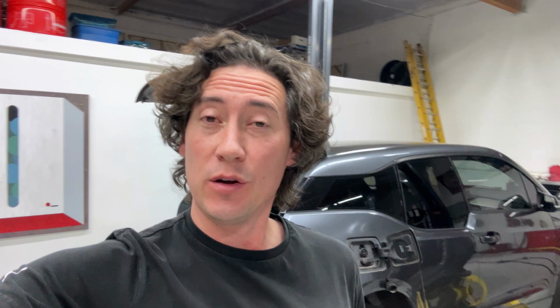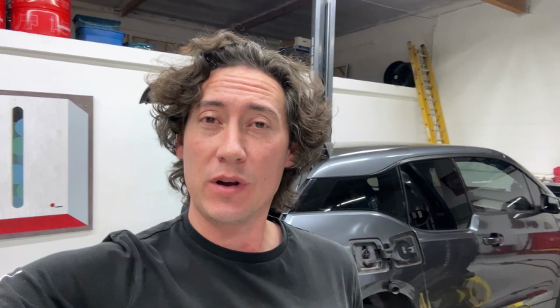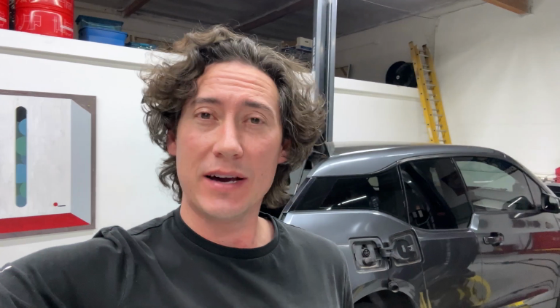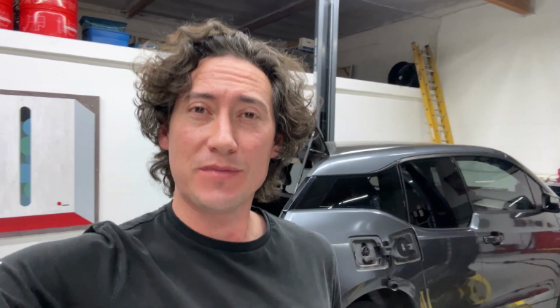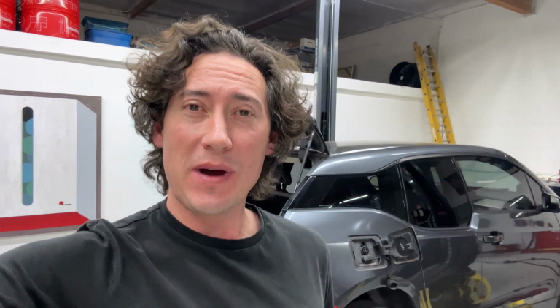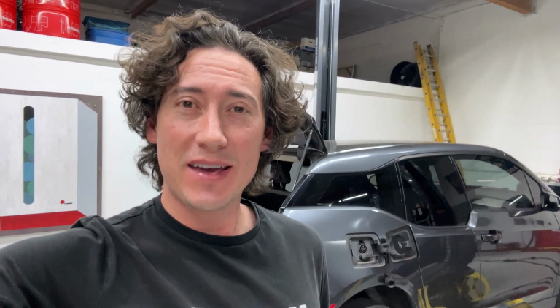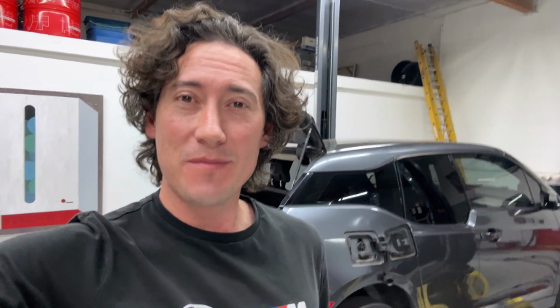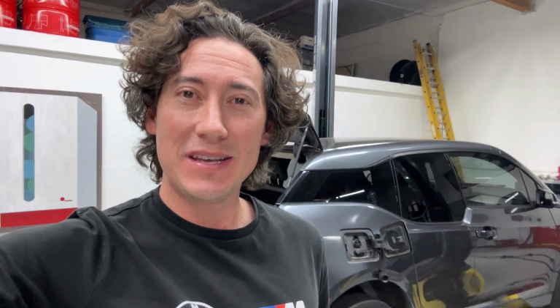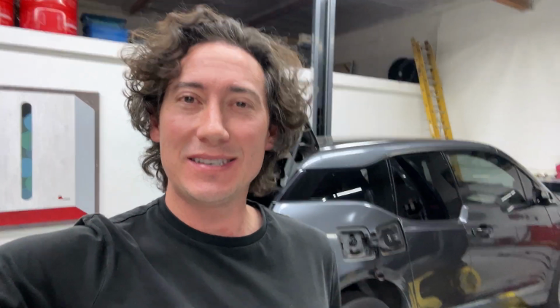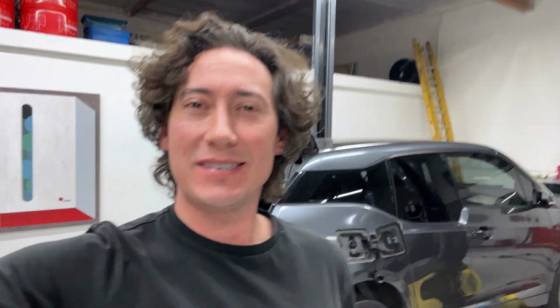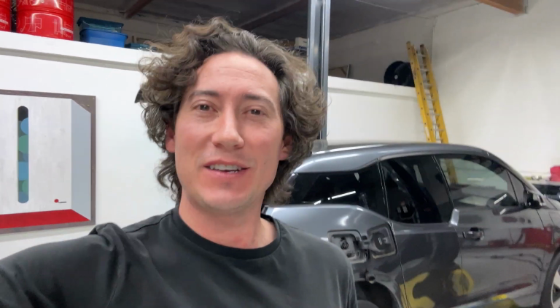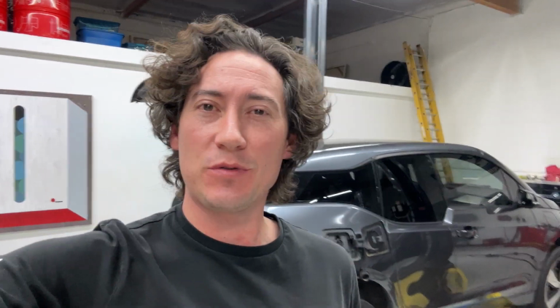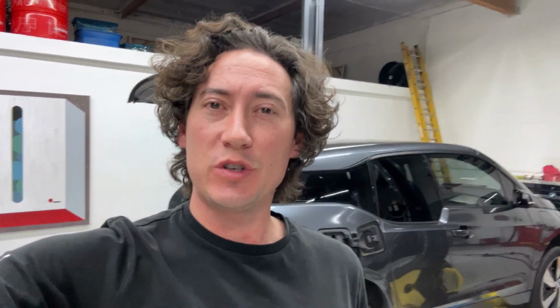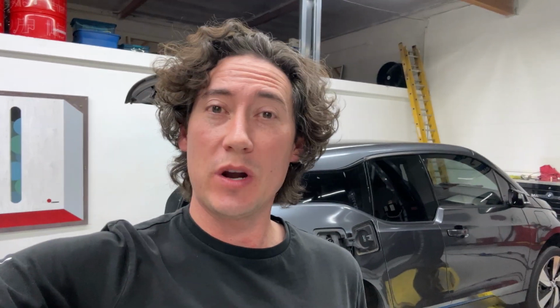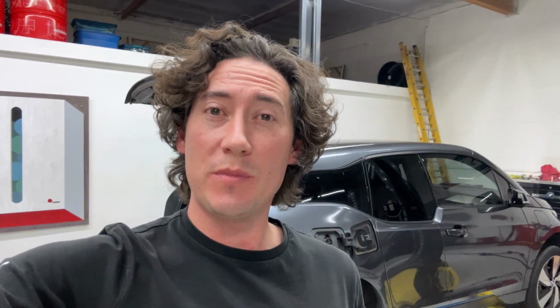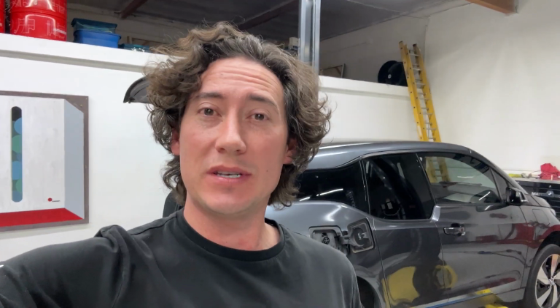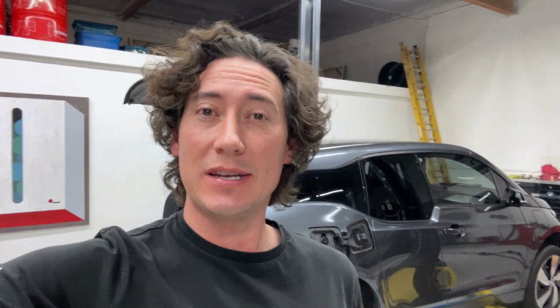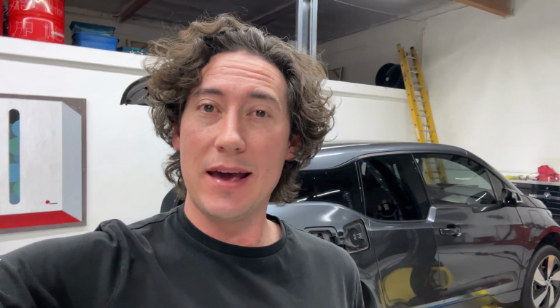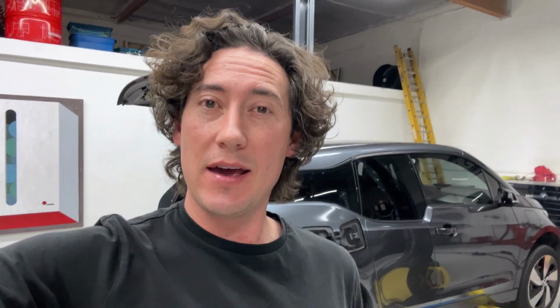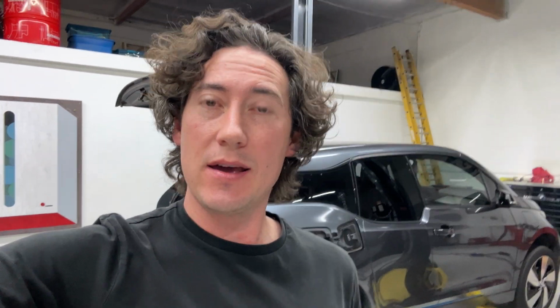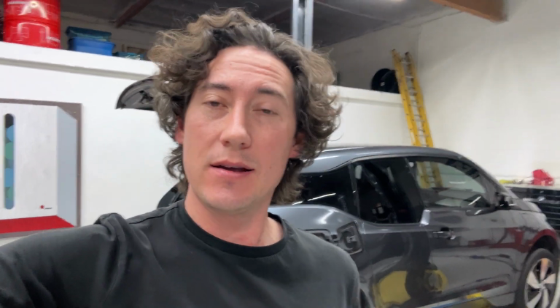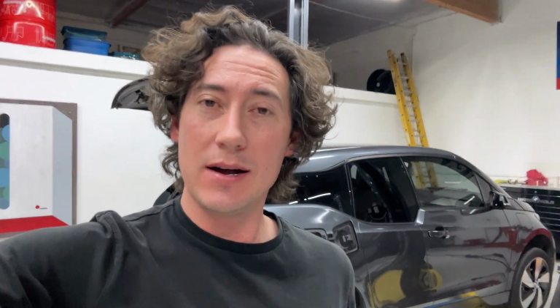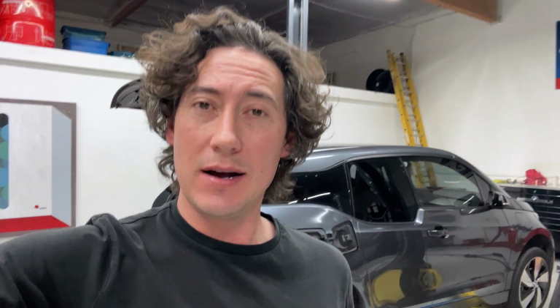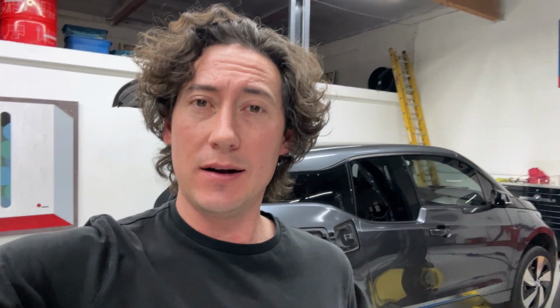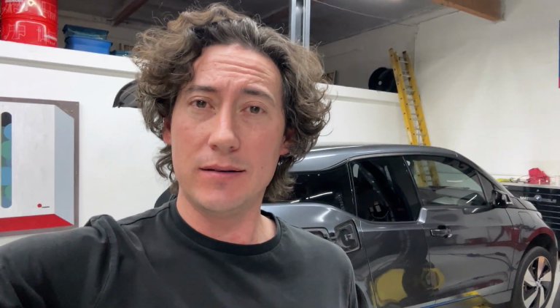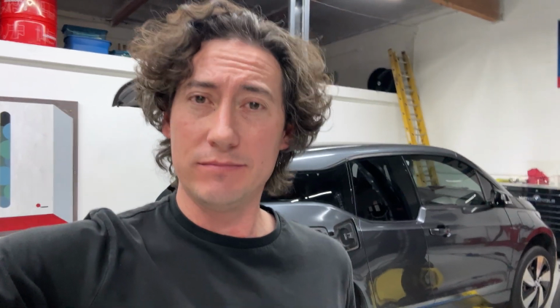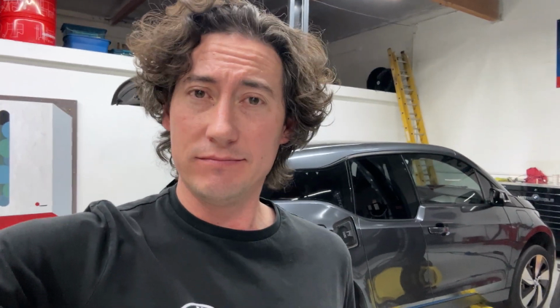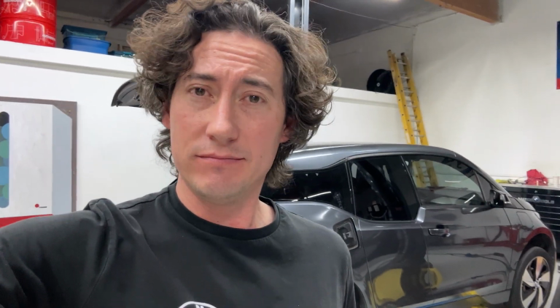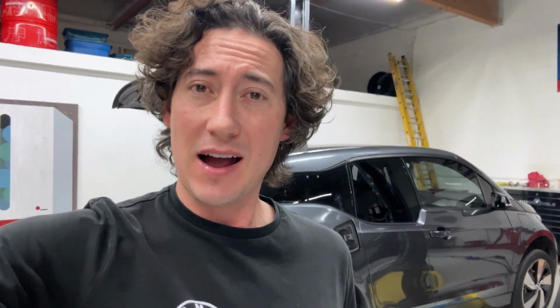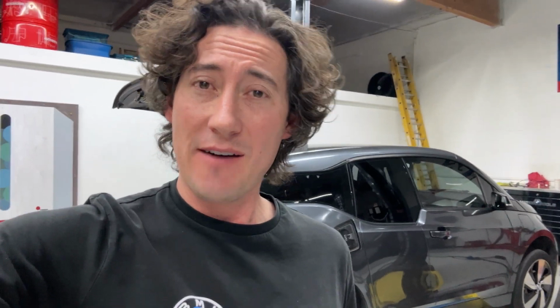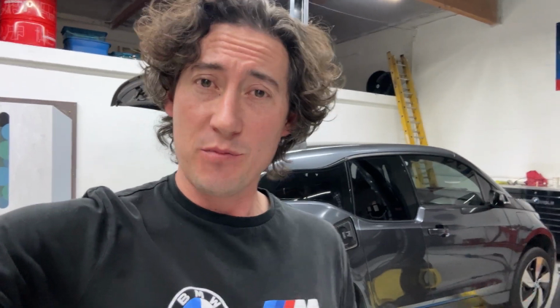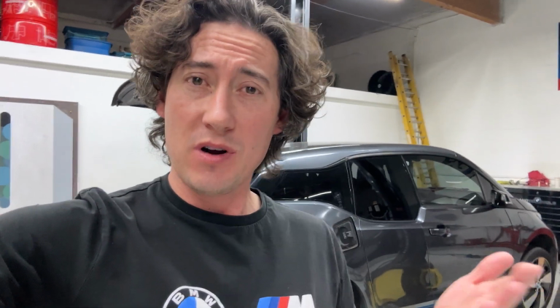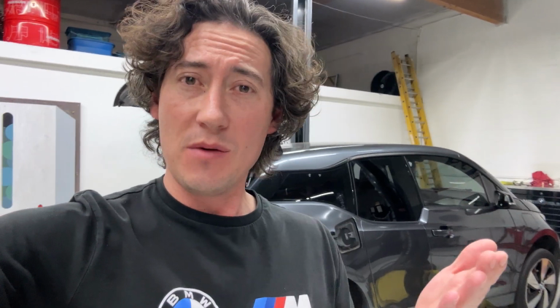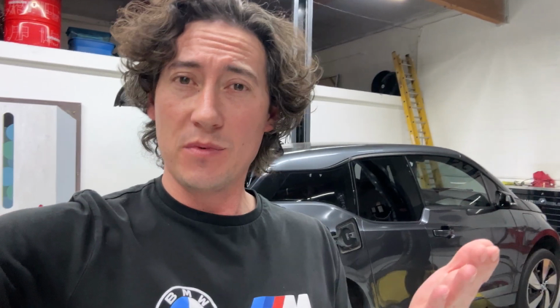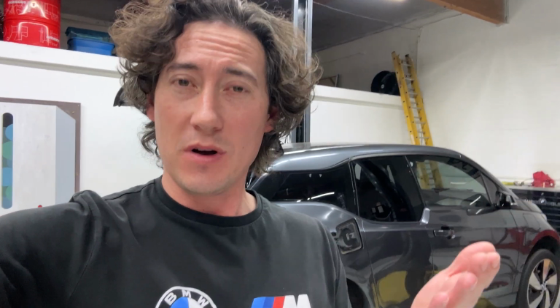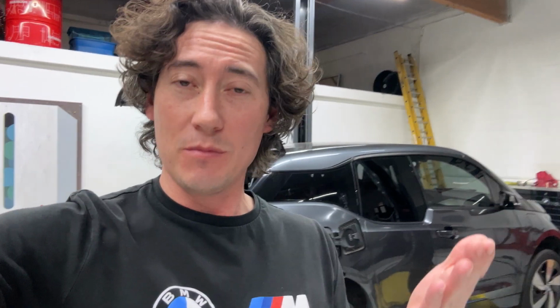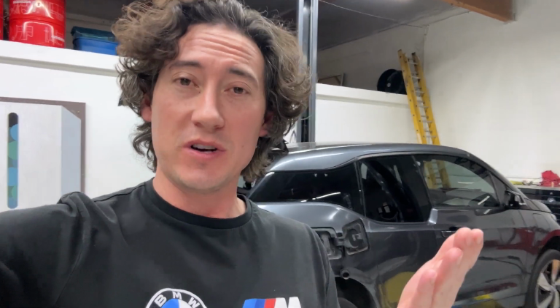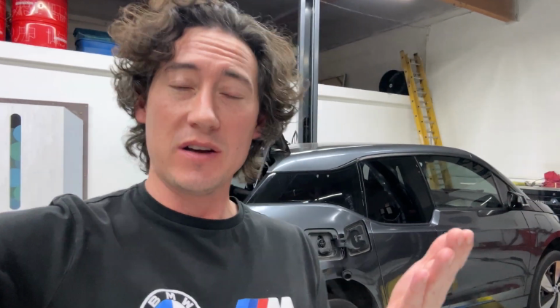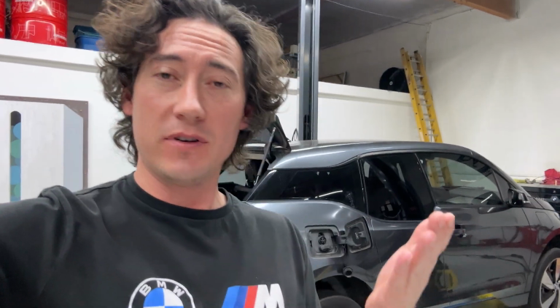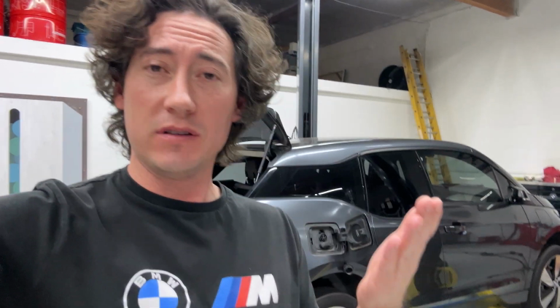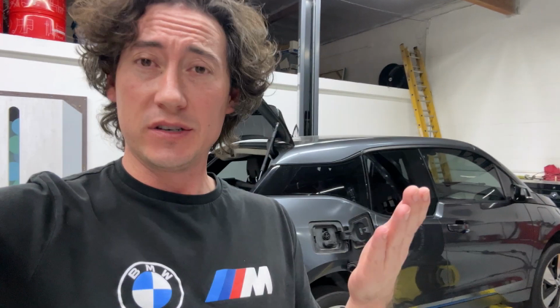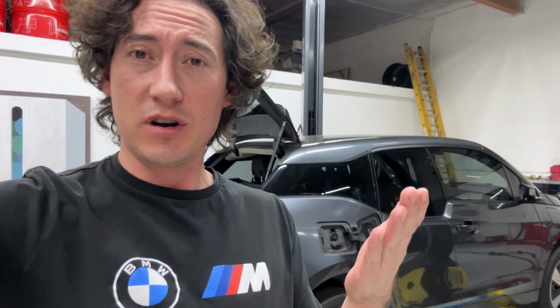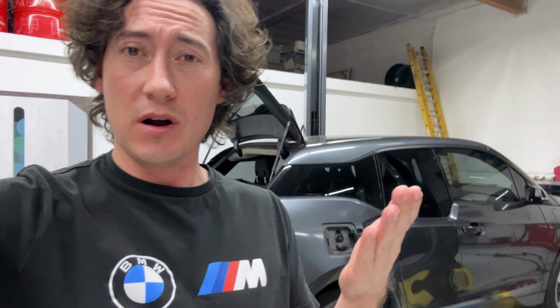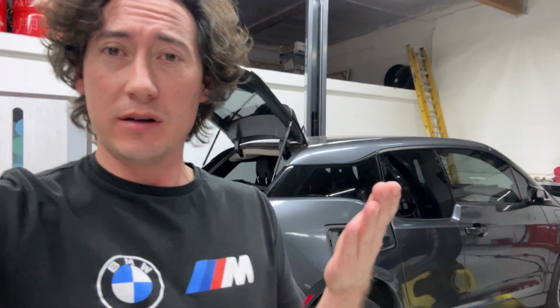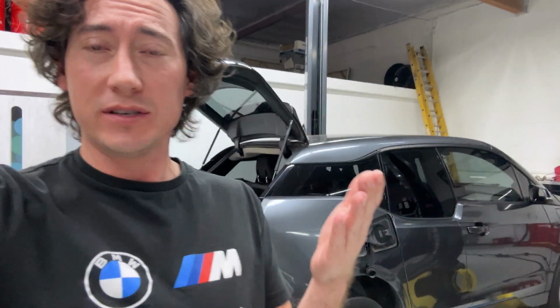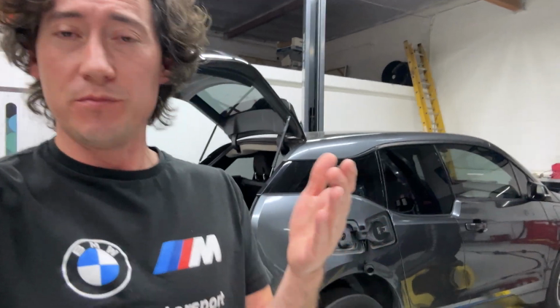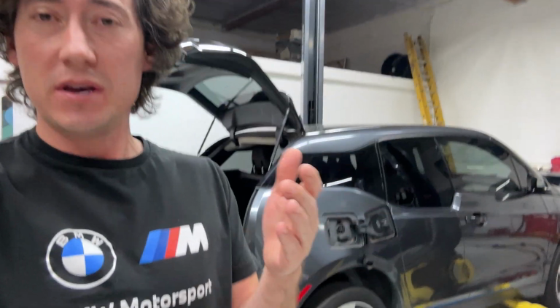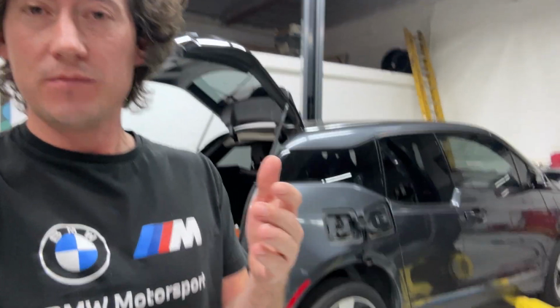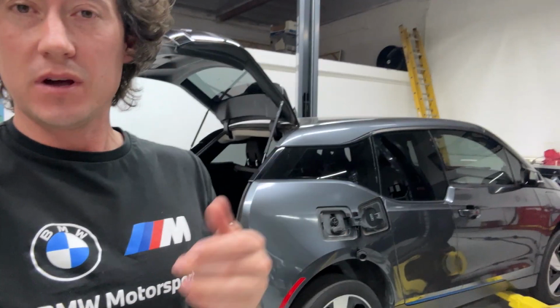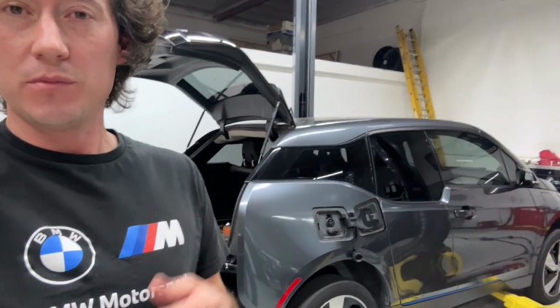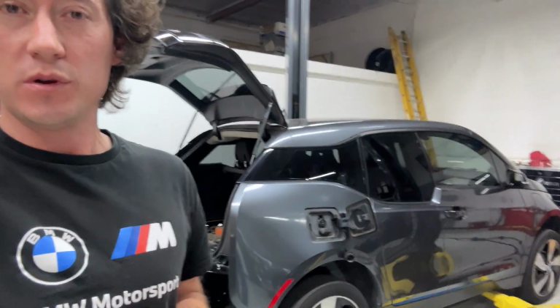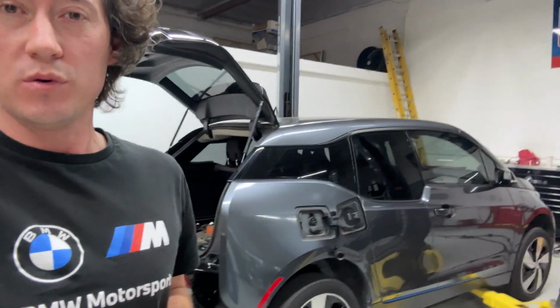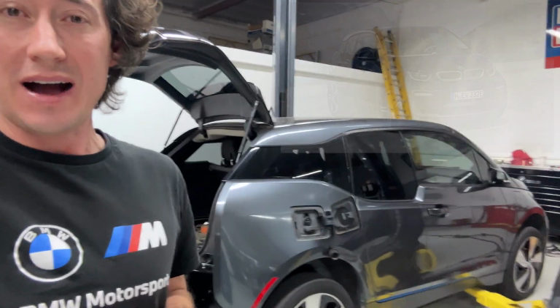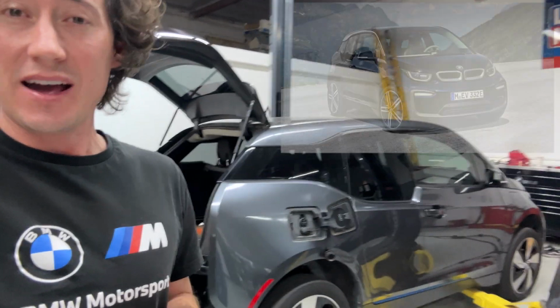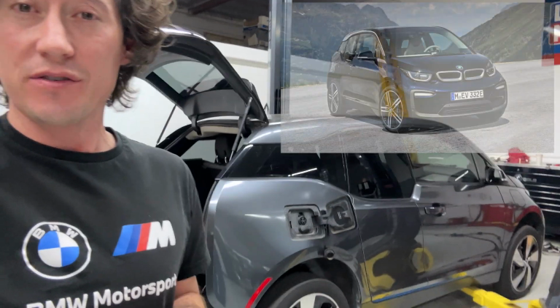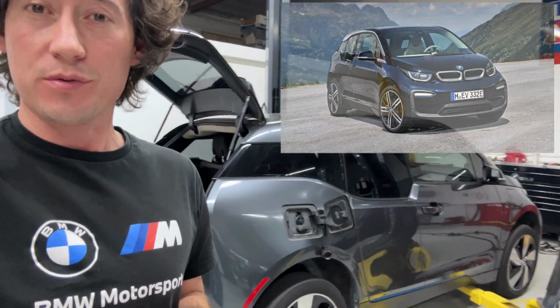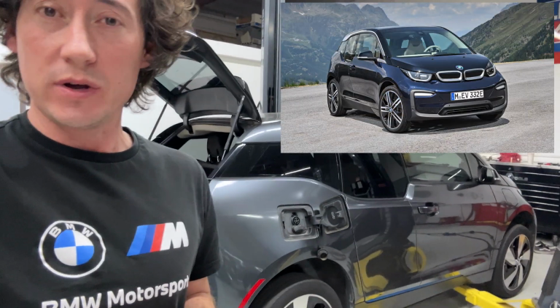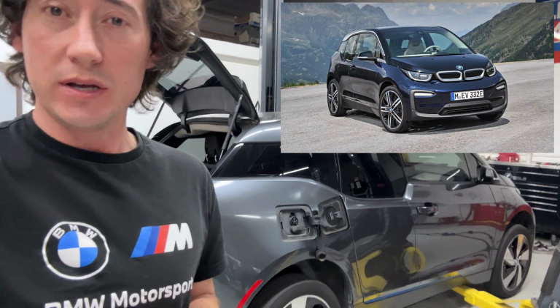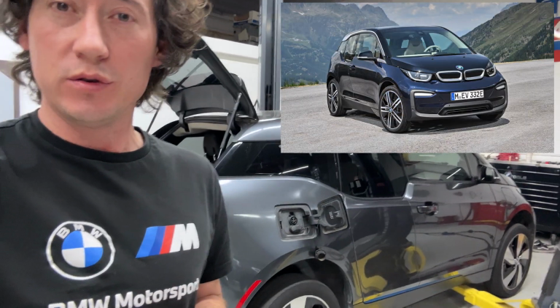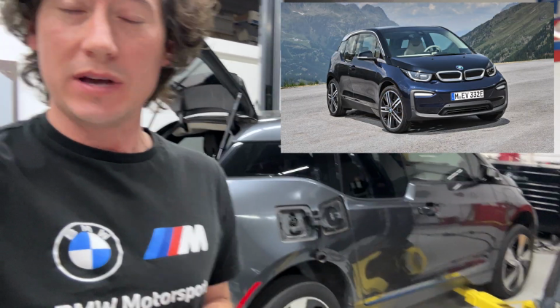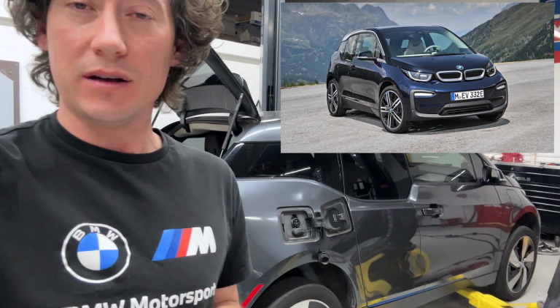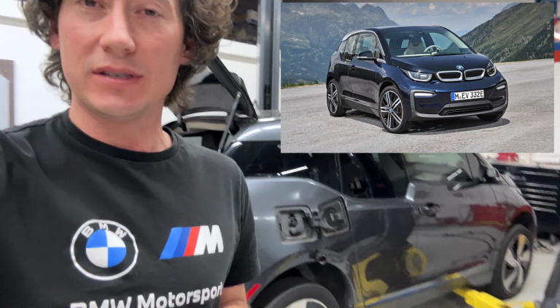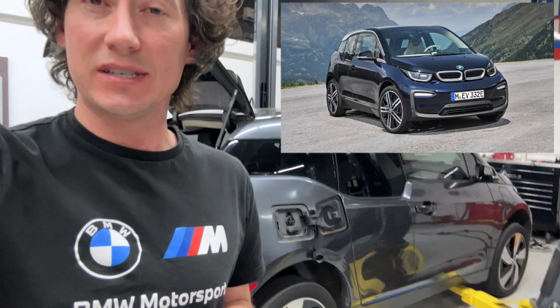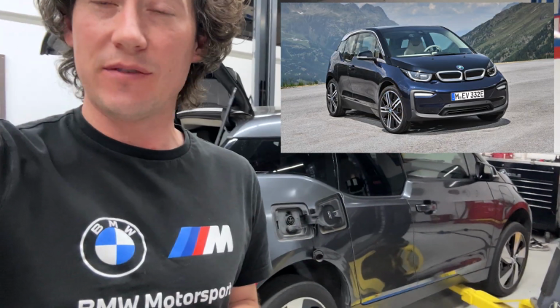Hello guys, Mike MDs. Thanks for joining me today. I have a problem car — I'm trying to figure this car out. It's a BMW i3 2017.